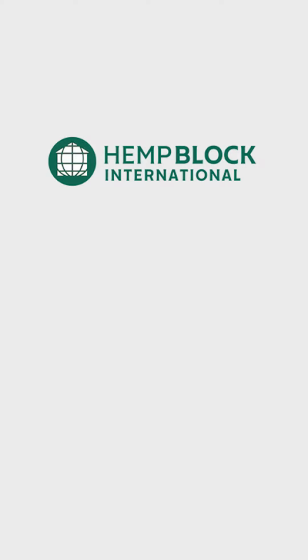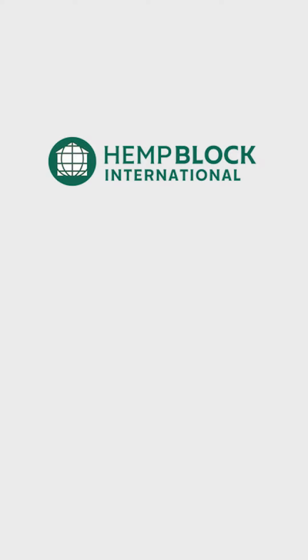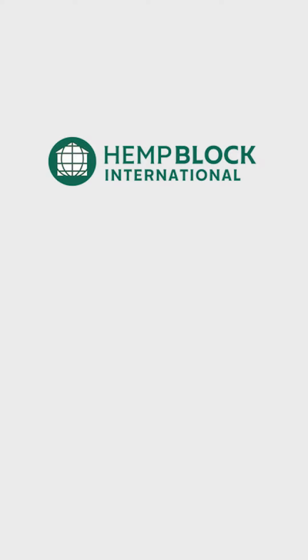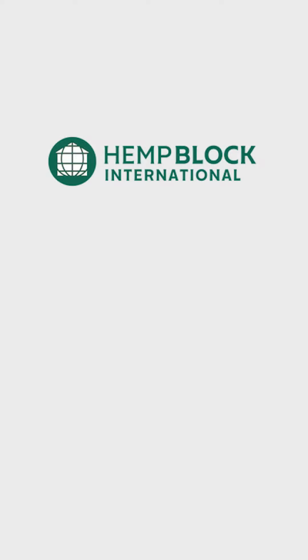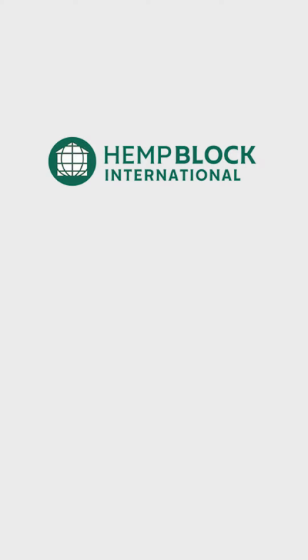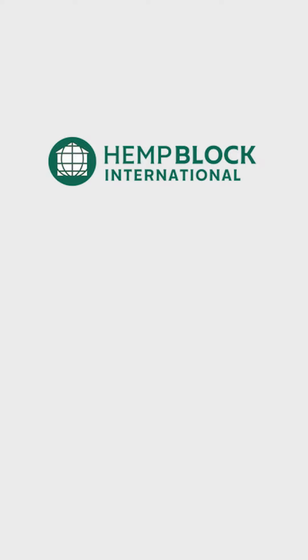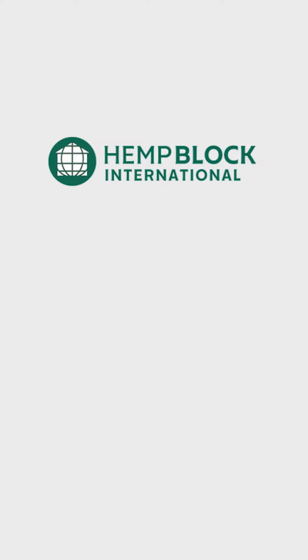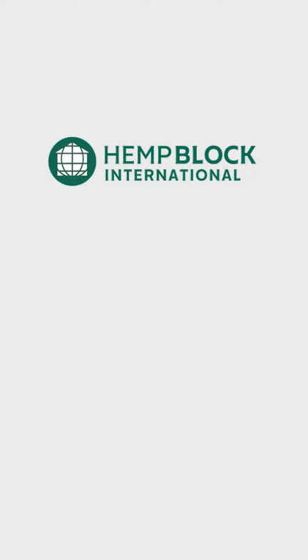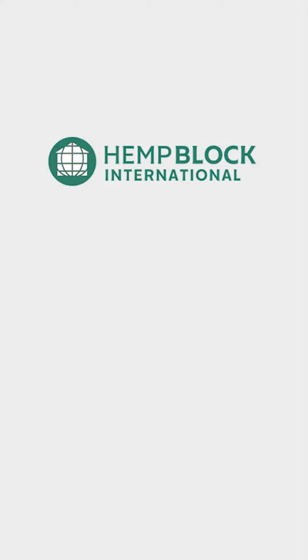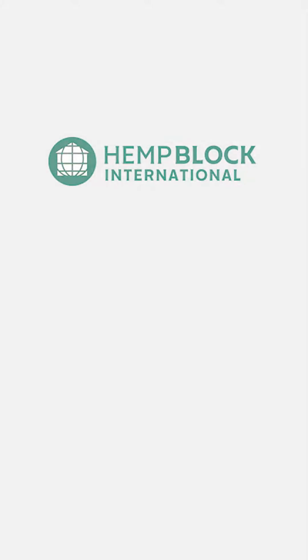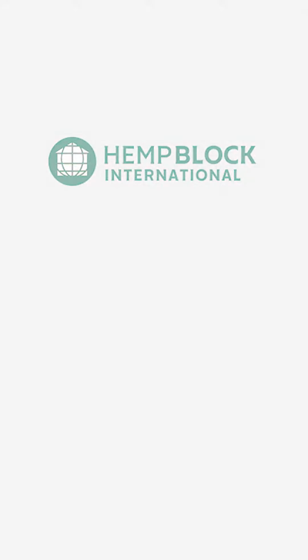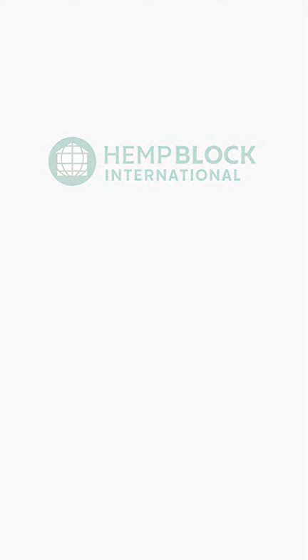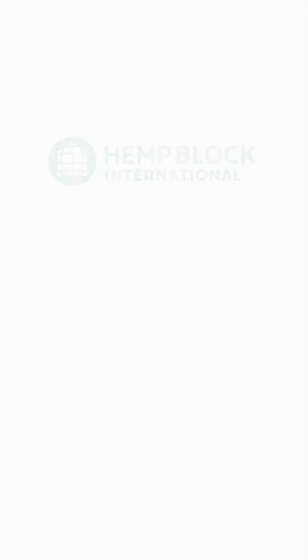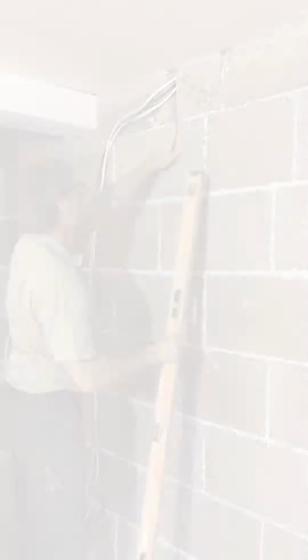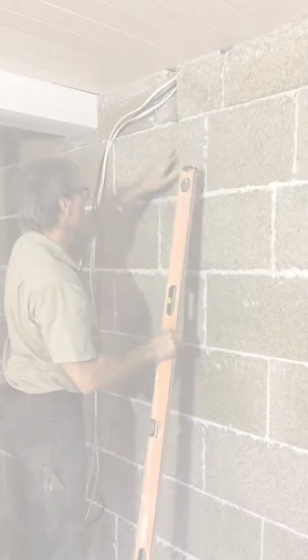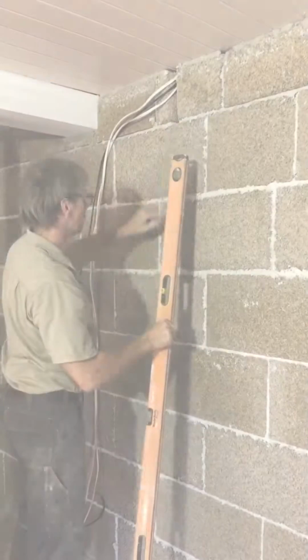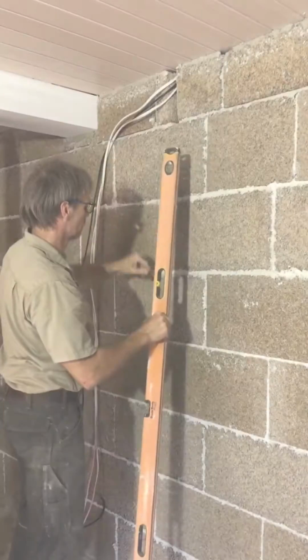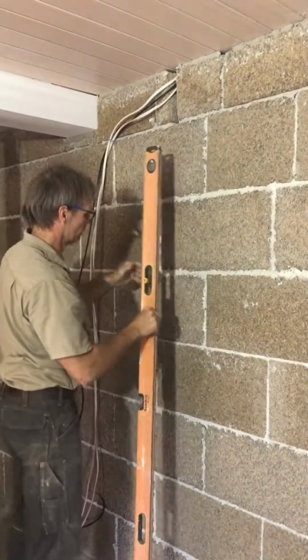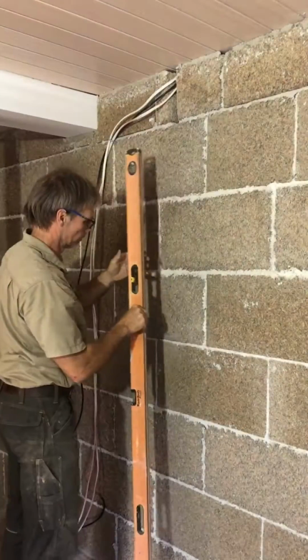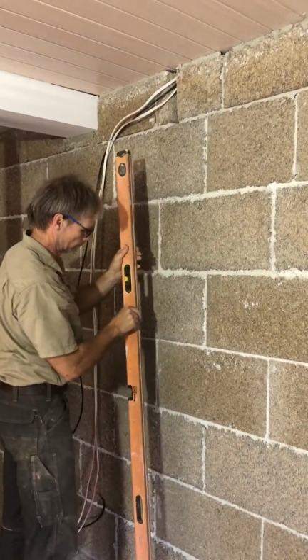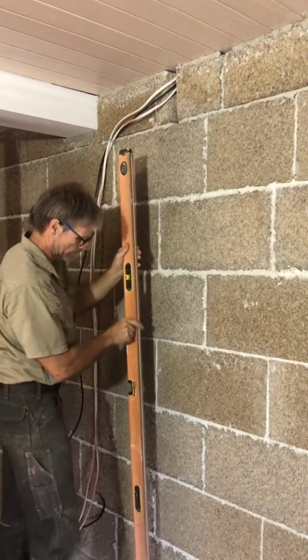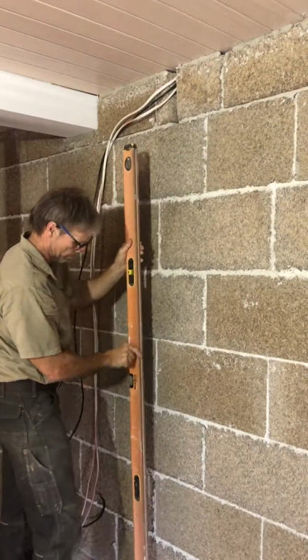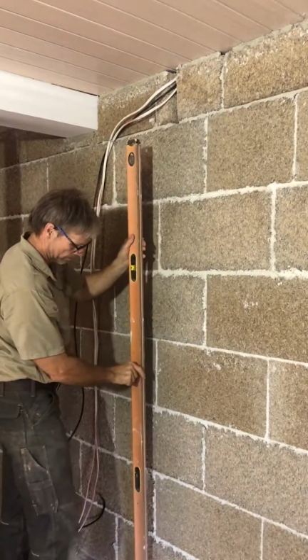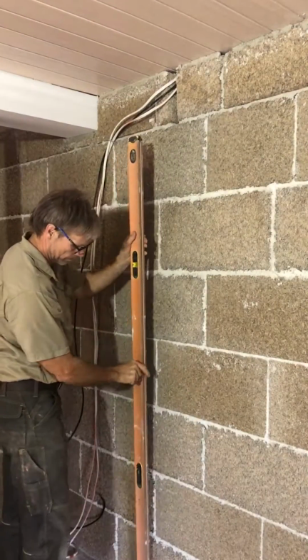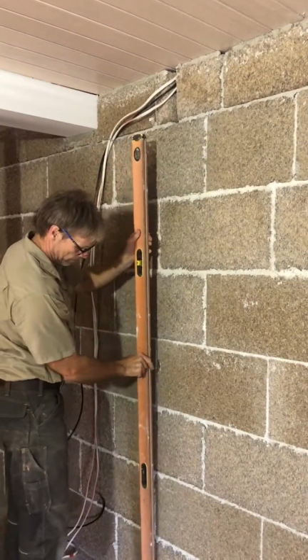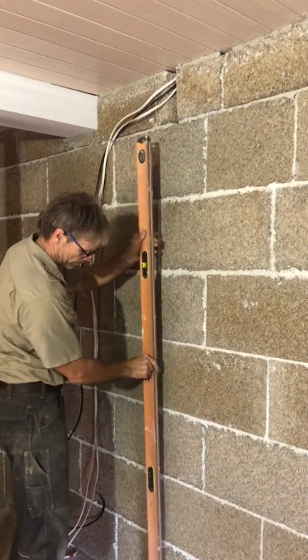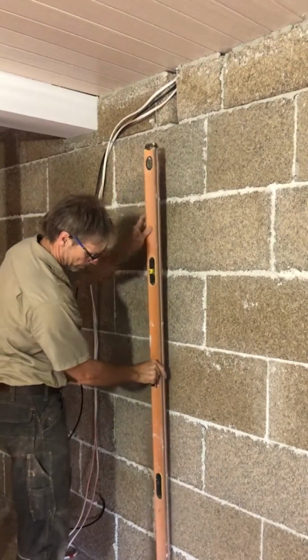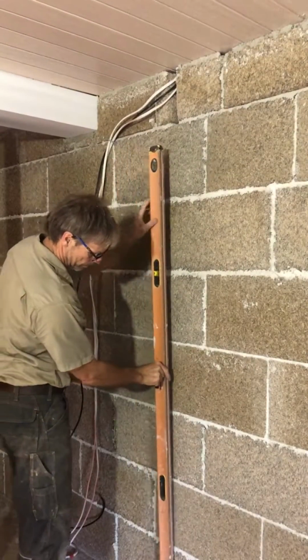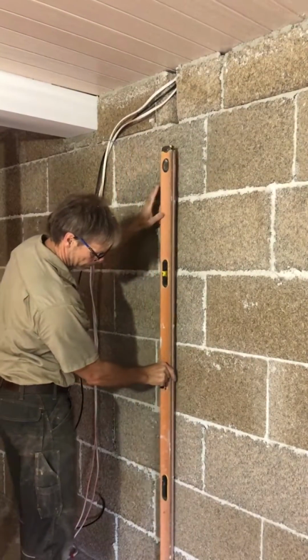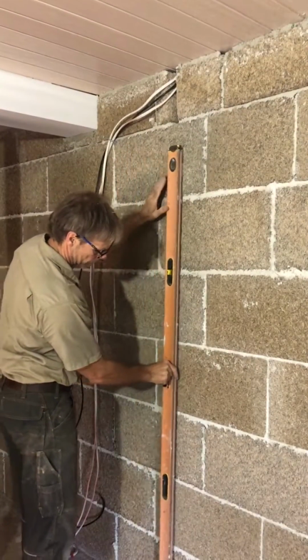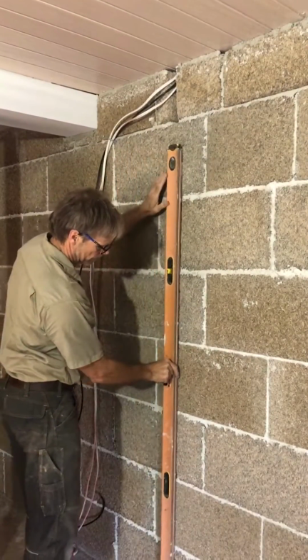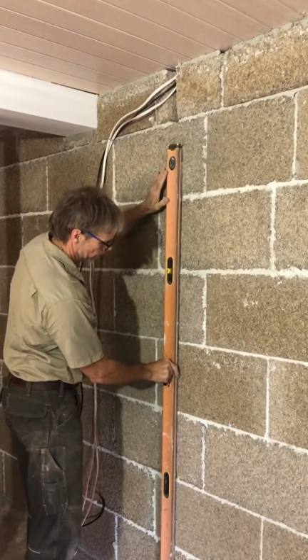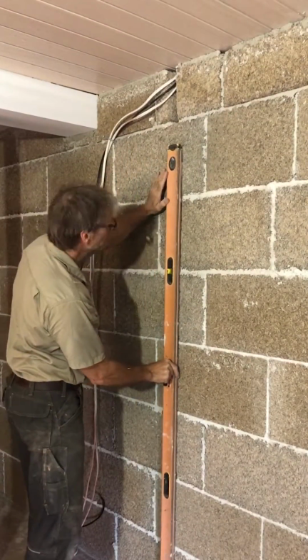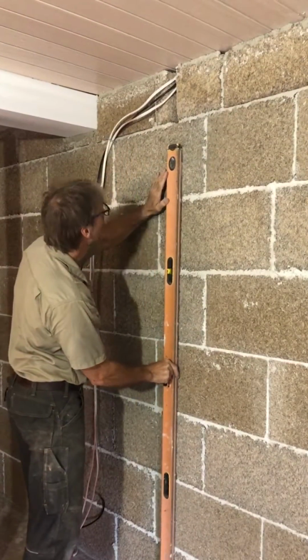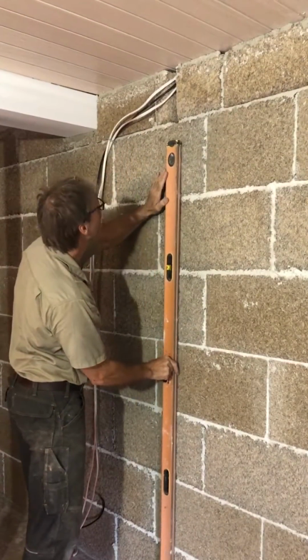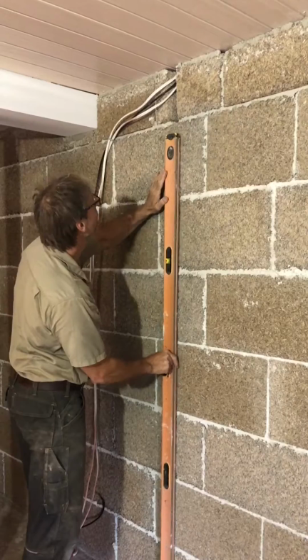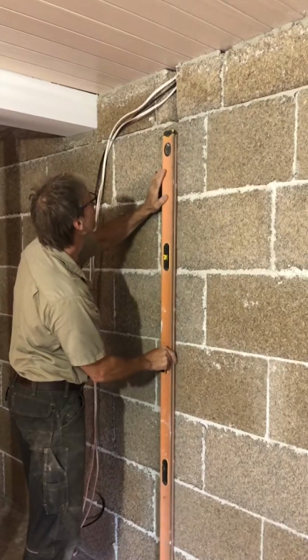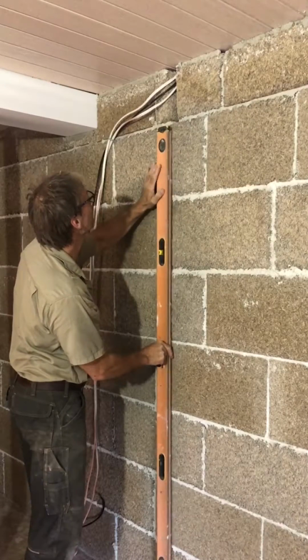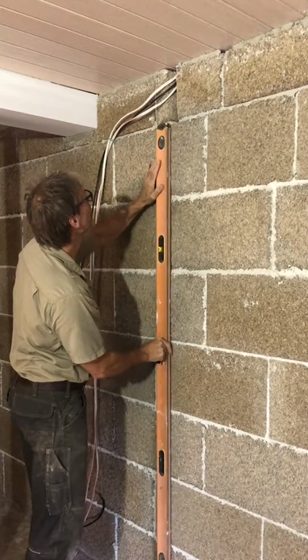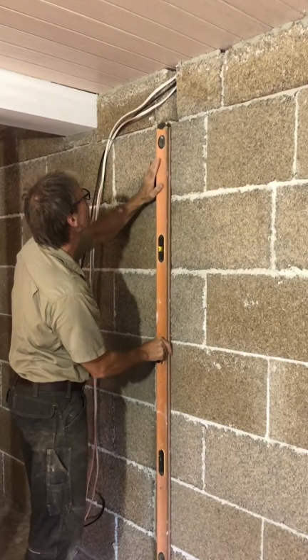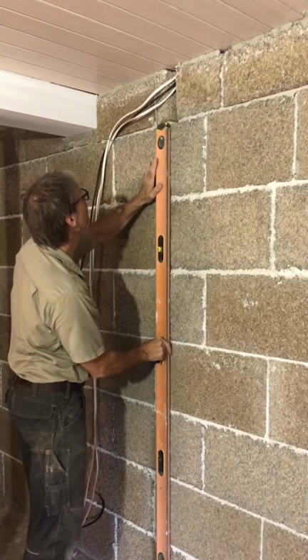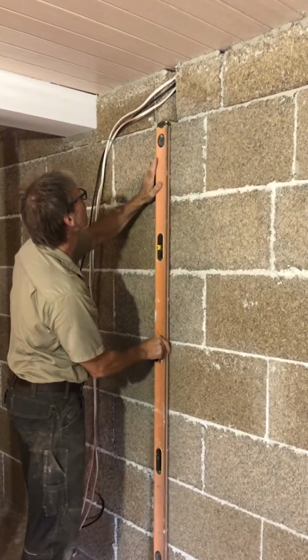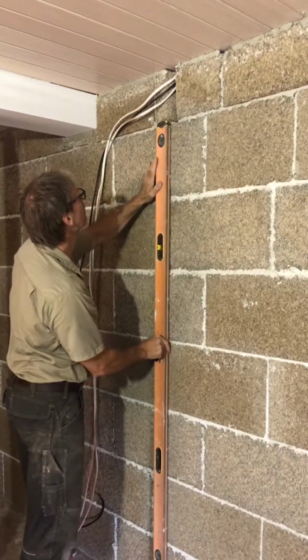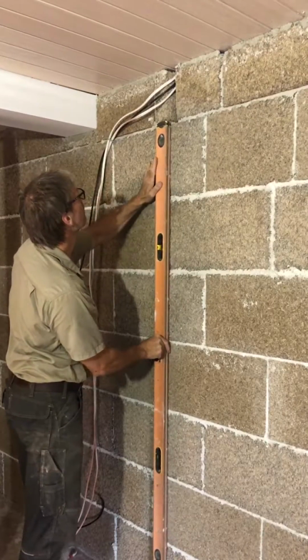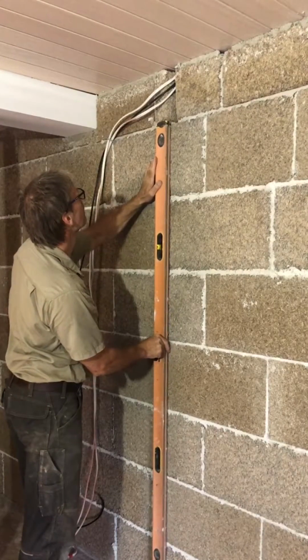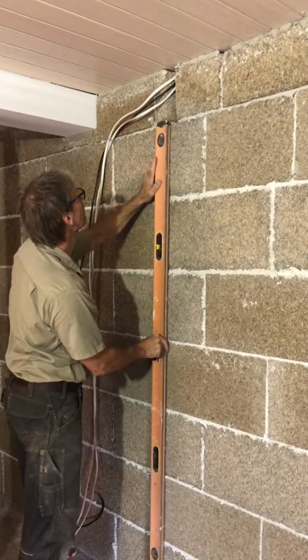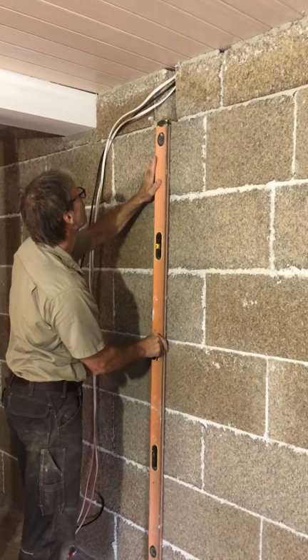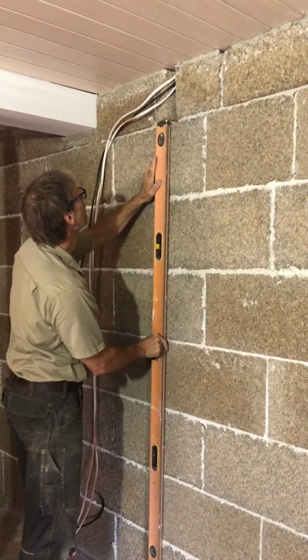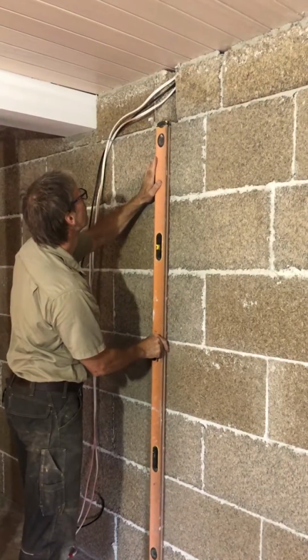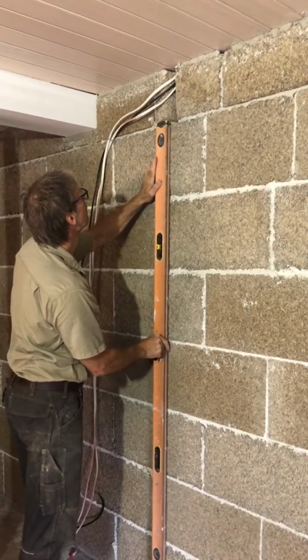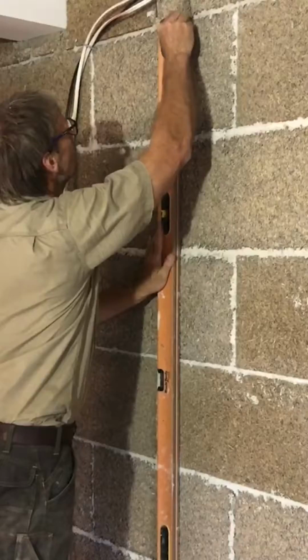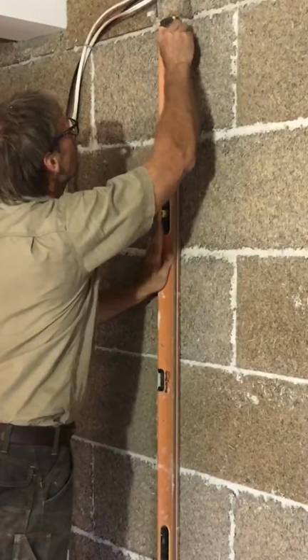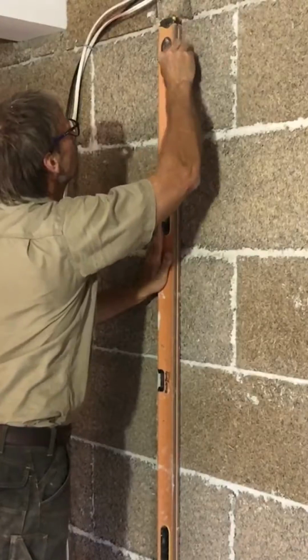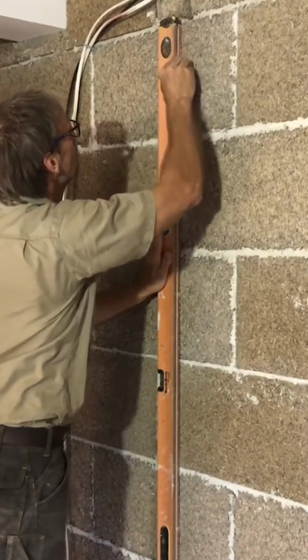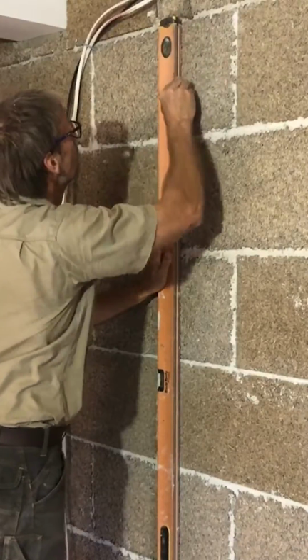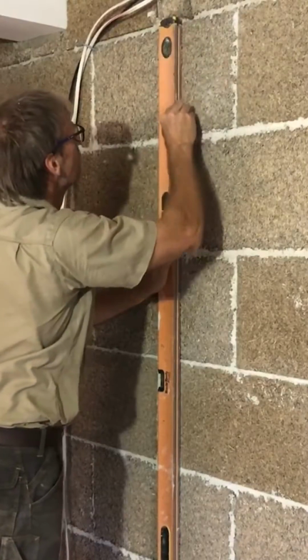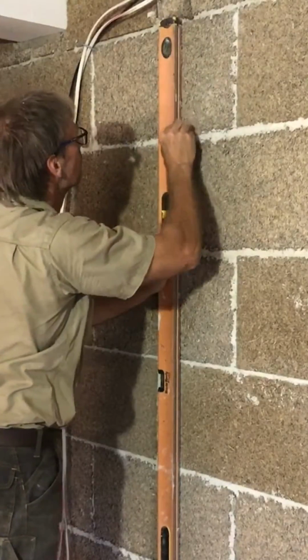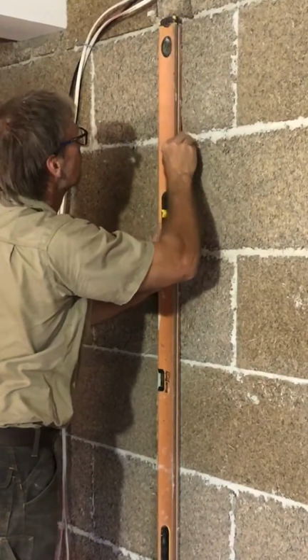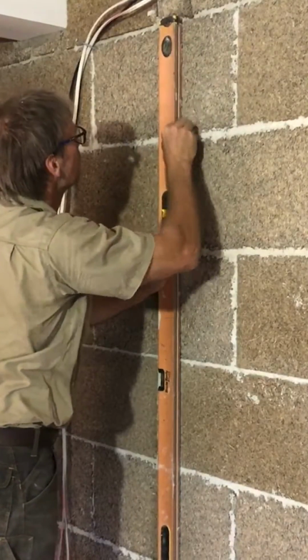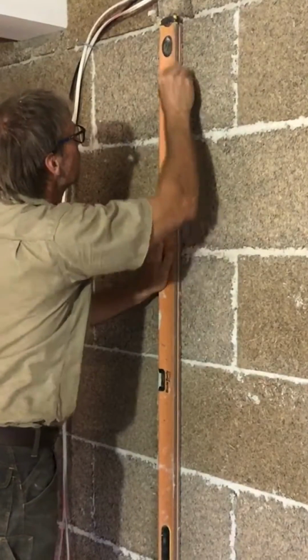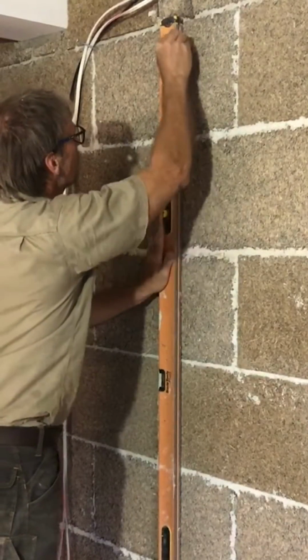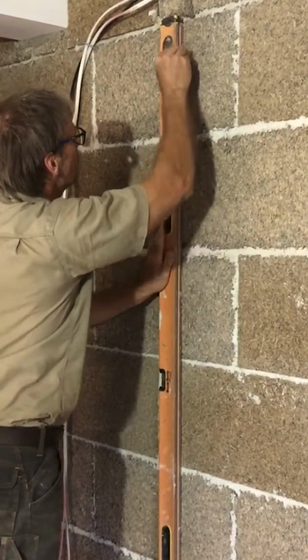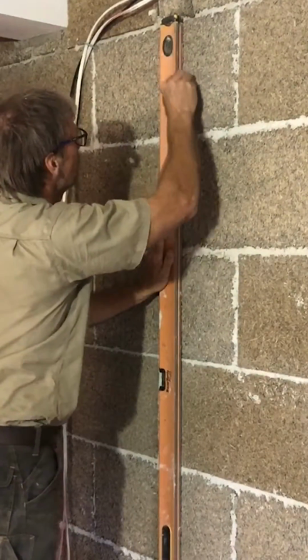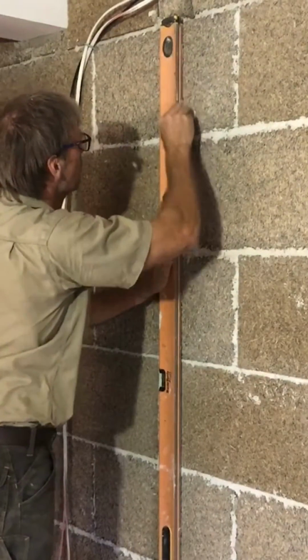Here we create a groove for electrical services in a hemp block wall. With a crayon we draw a vertical line.